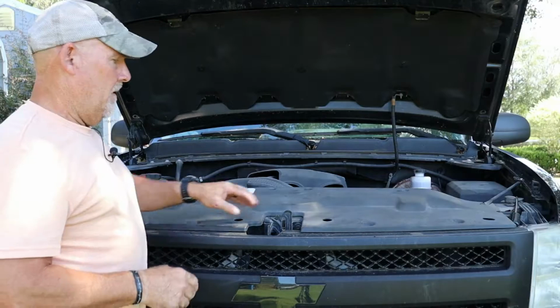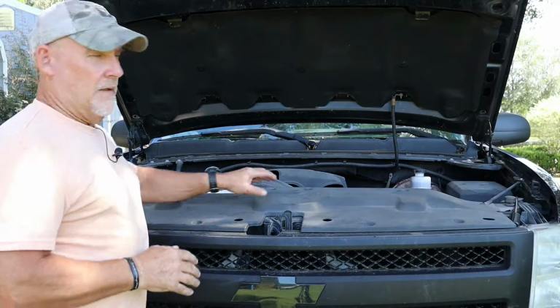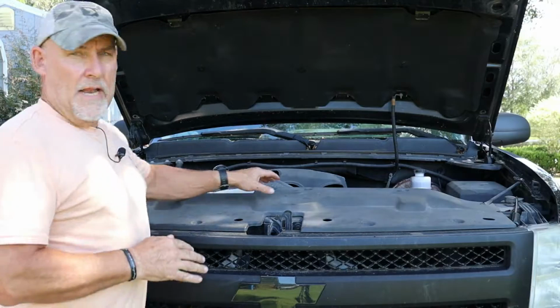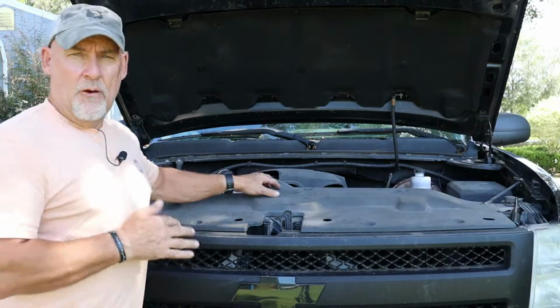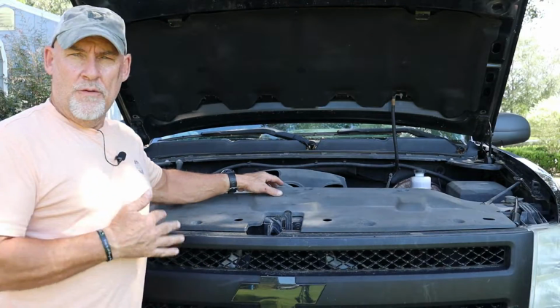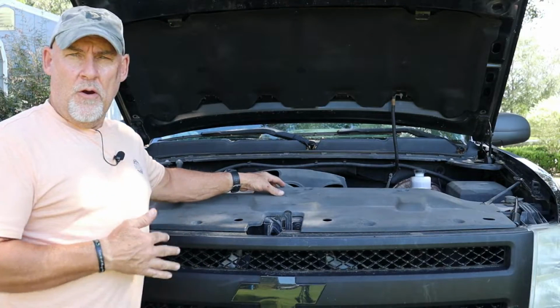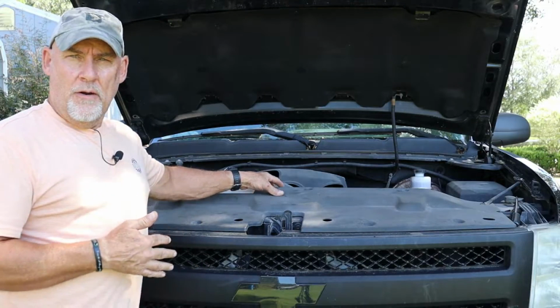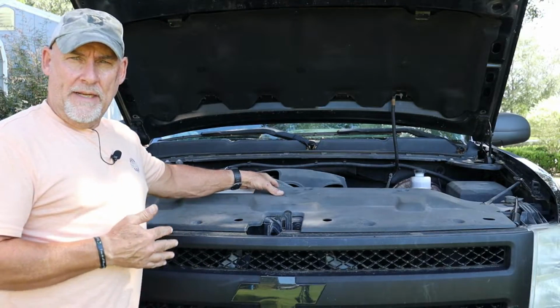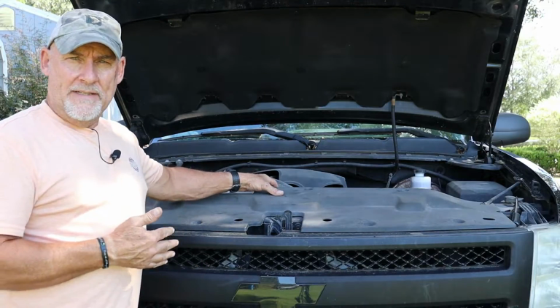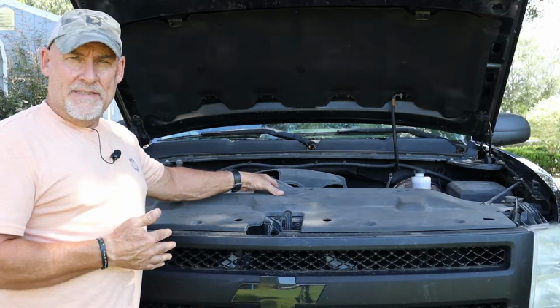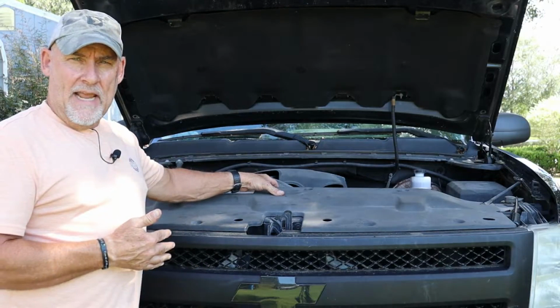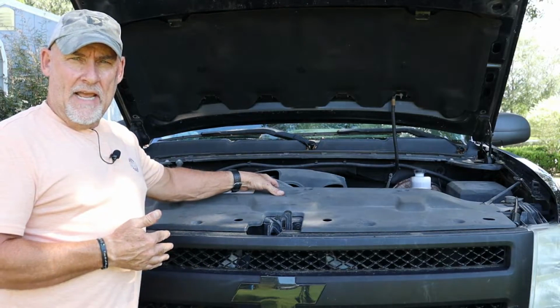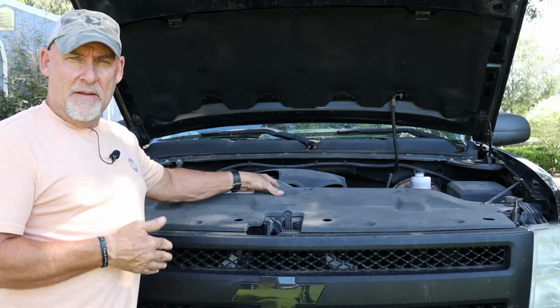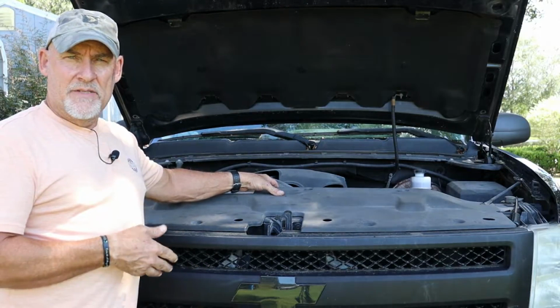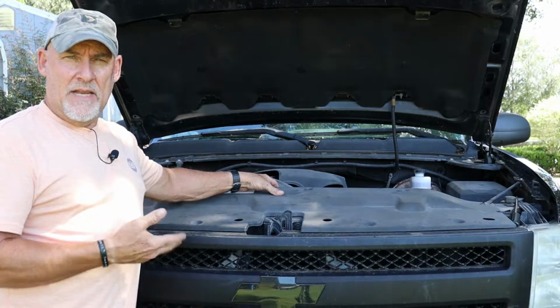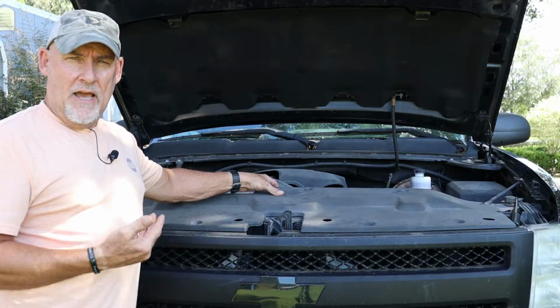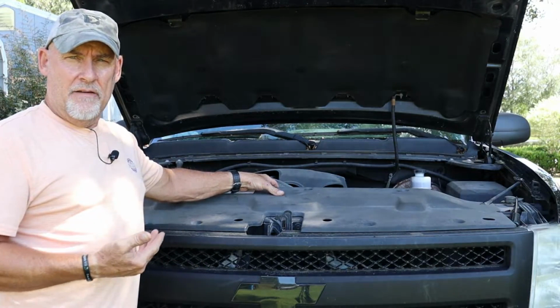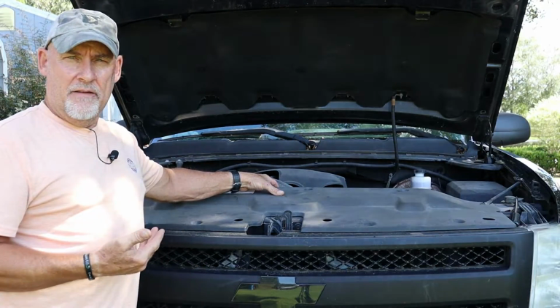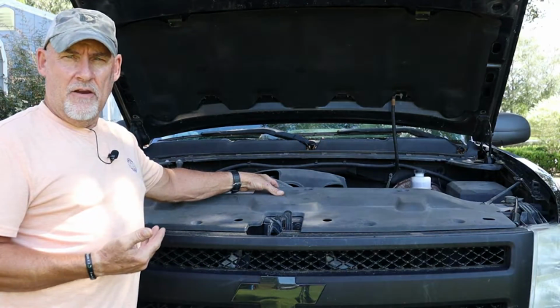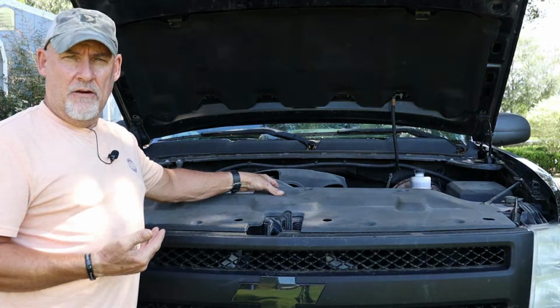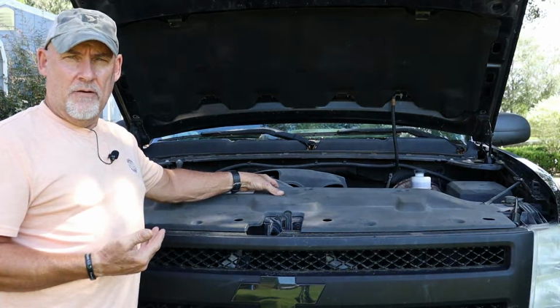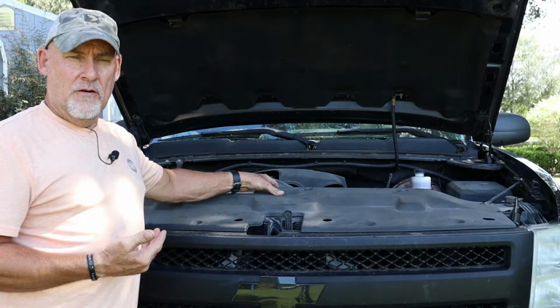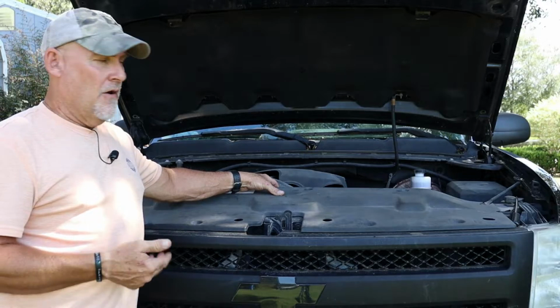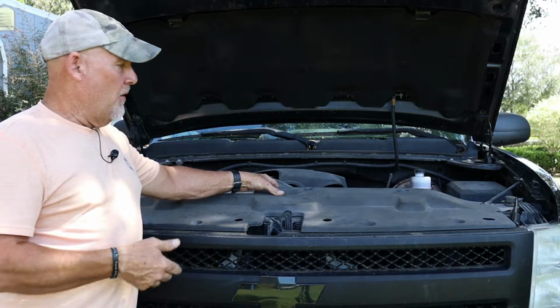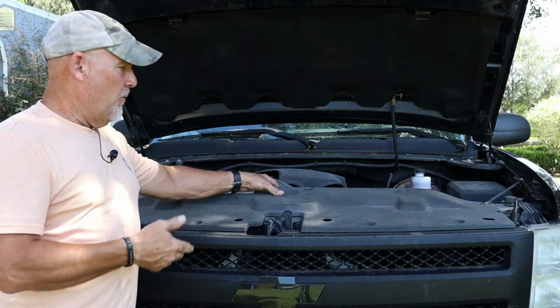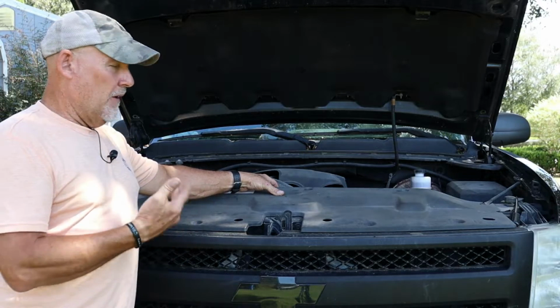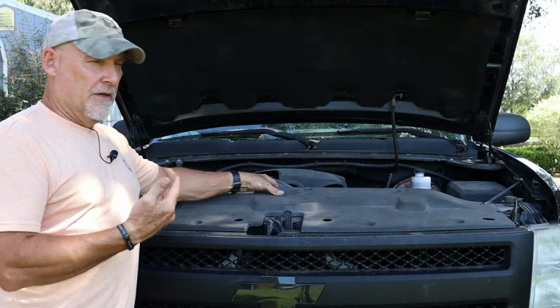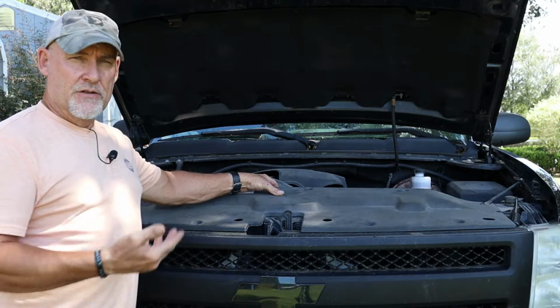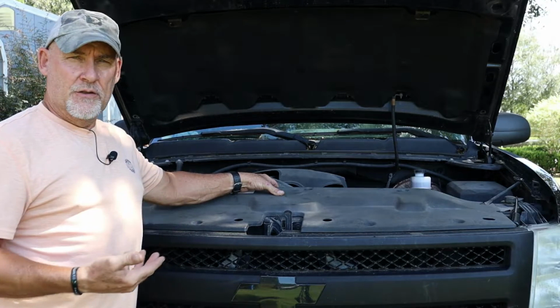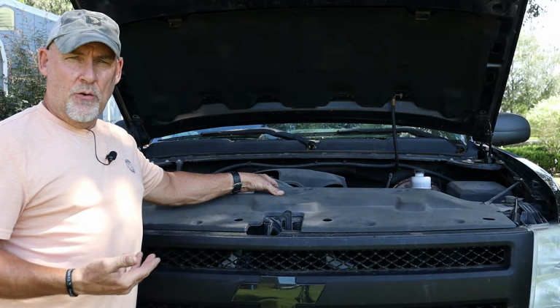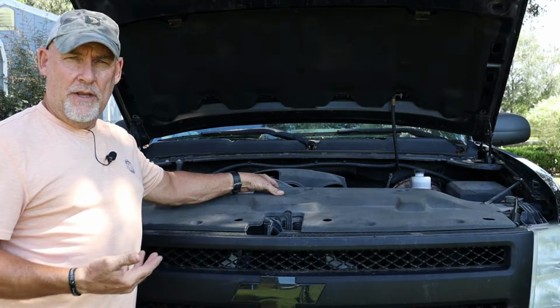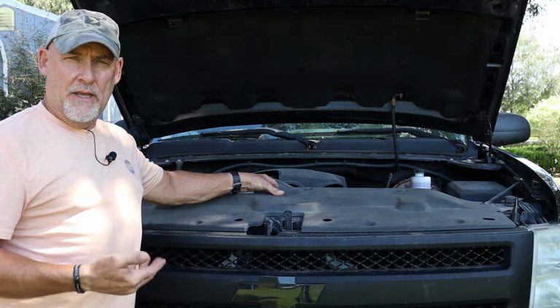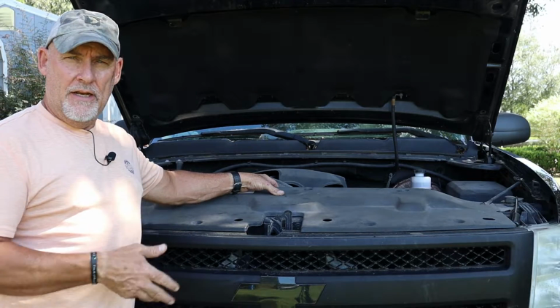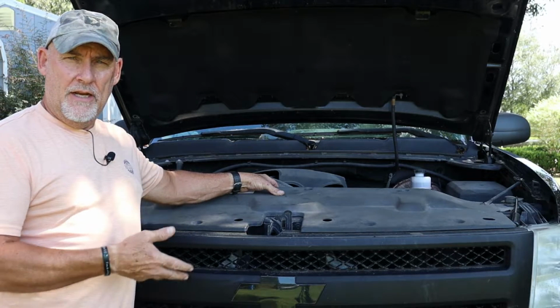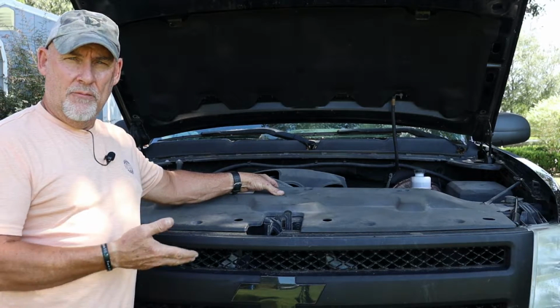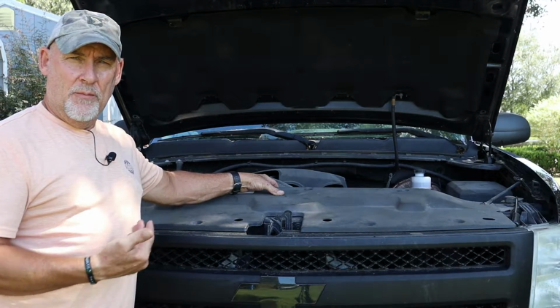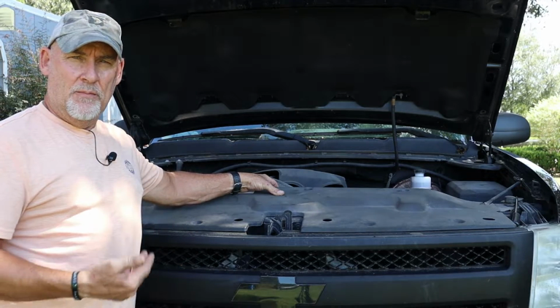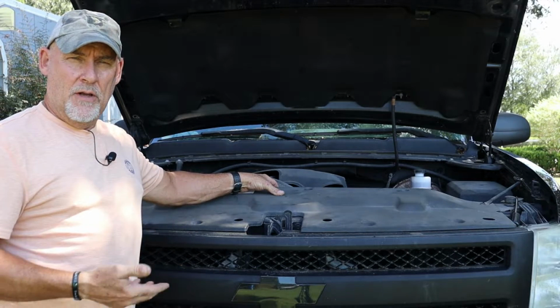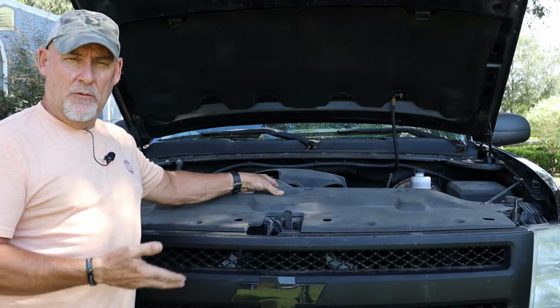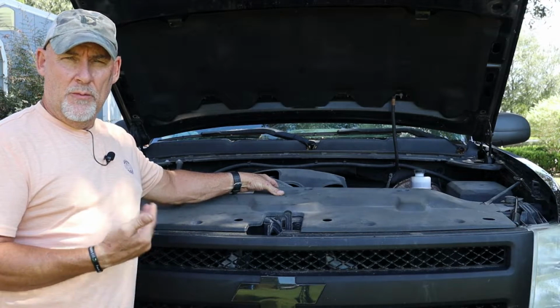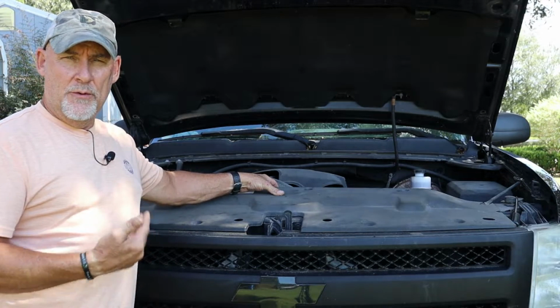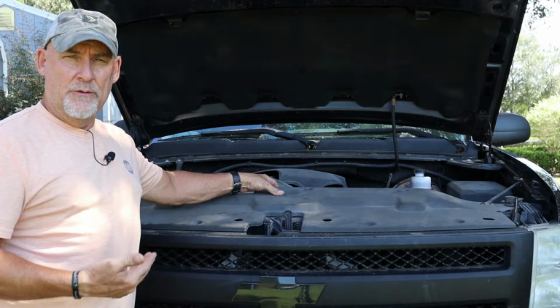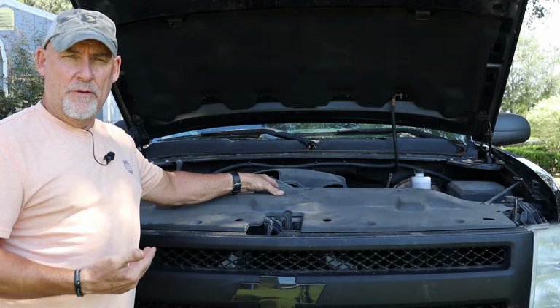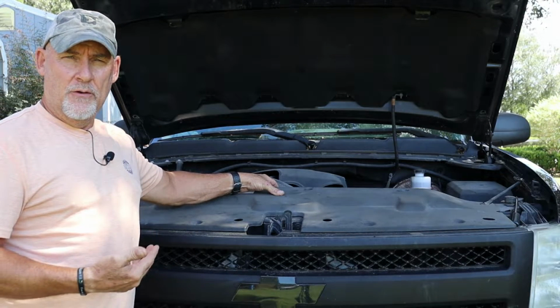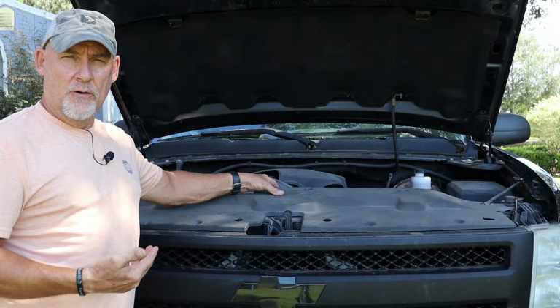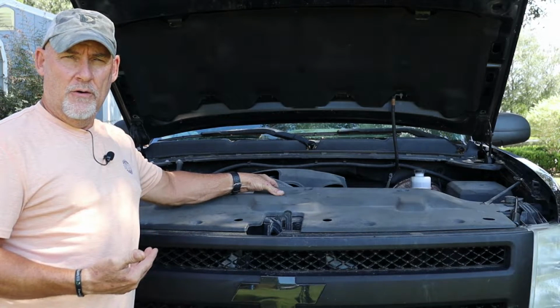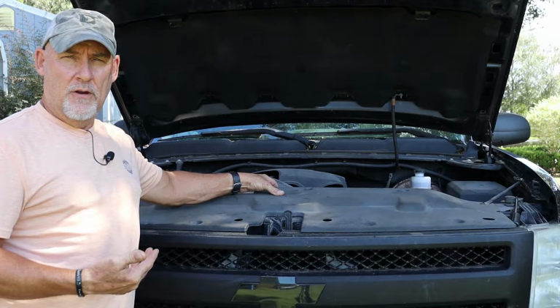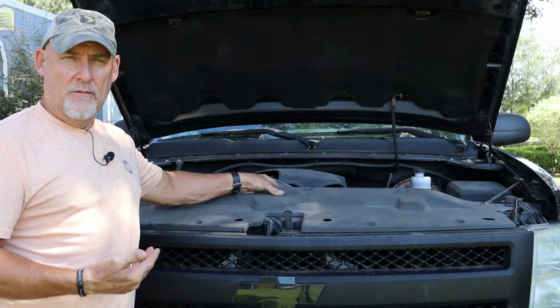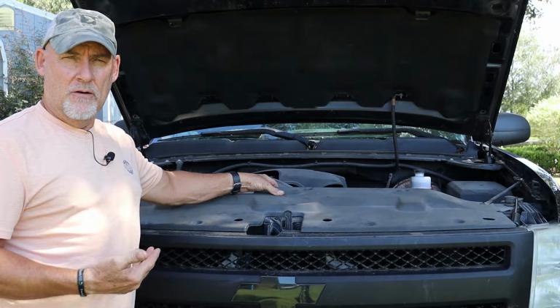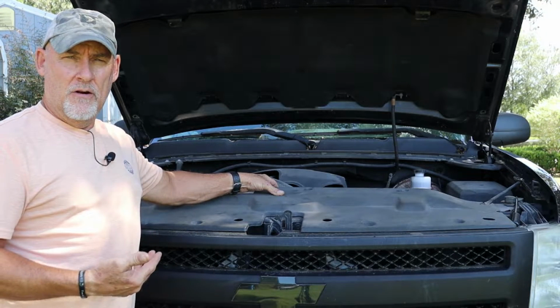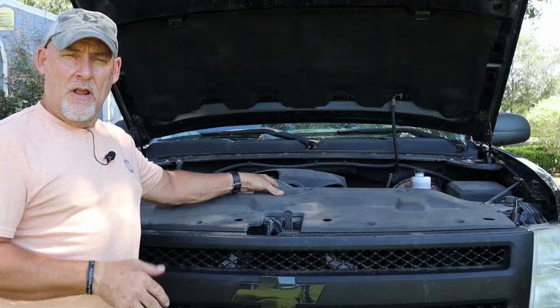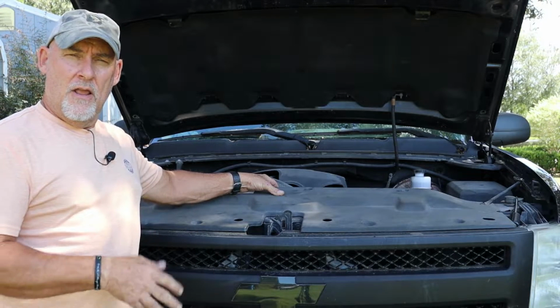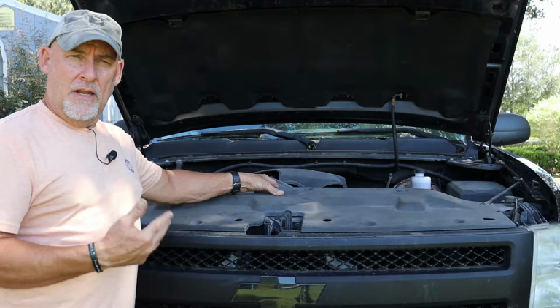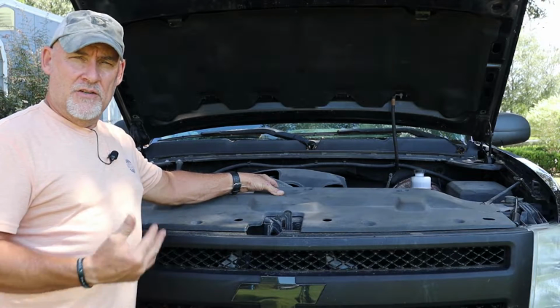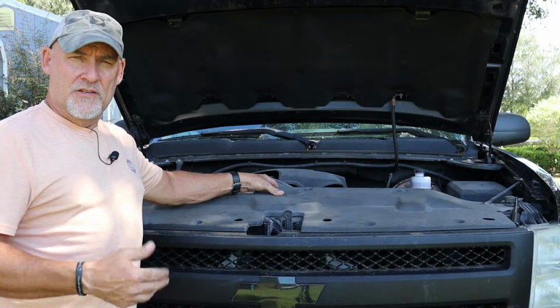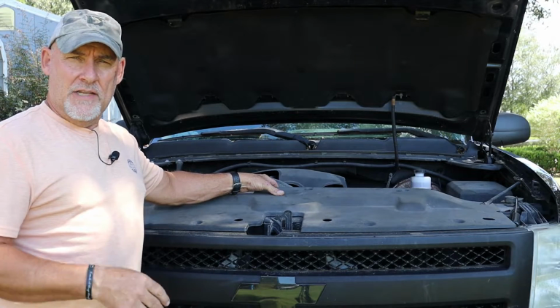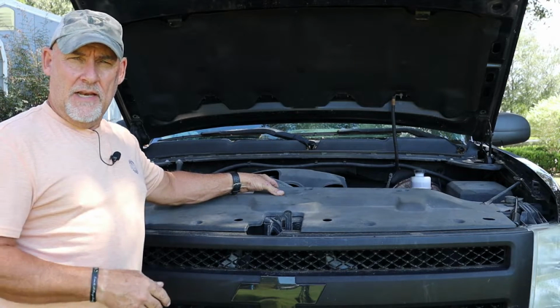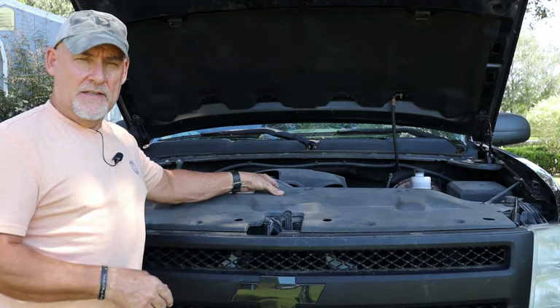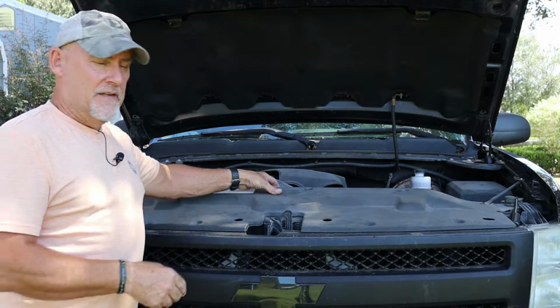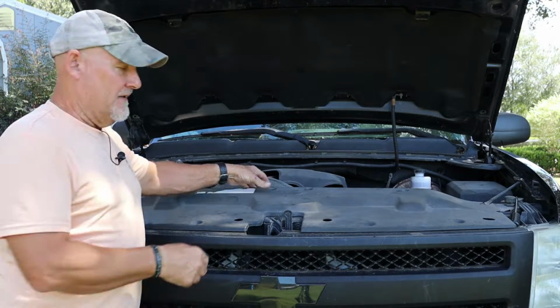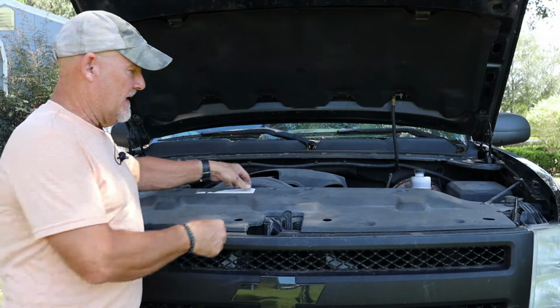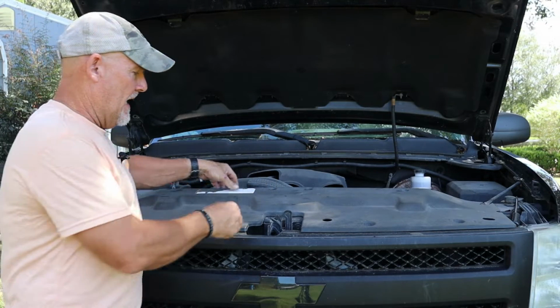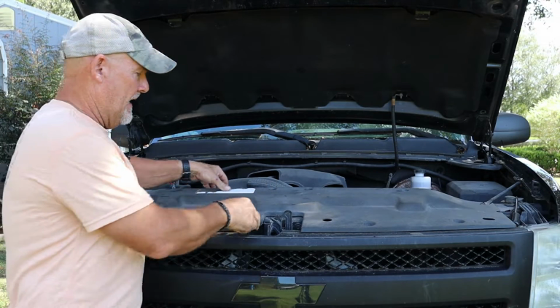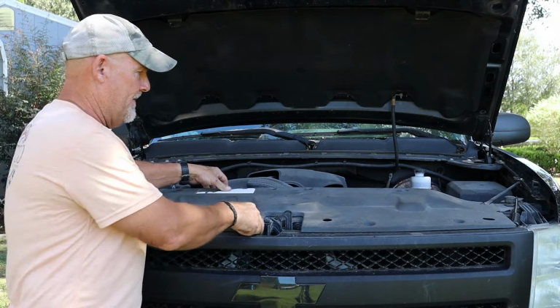Now with all eight tabs out of the cover, we're going to go ahead and remove the grill cover and just set it to the side.